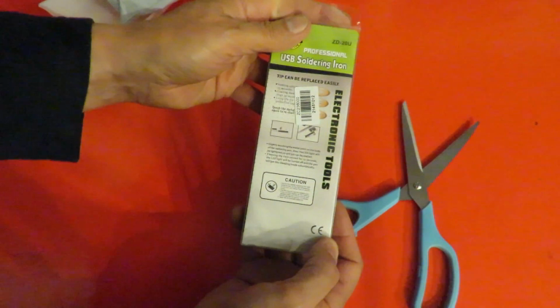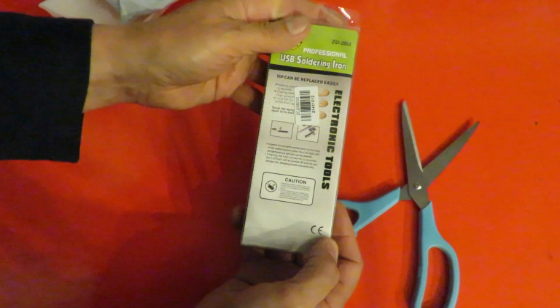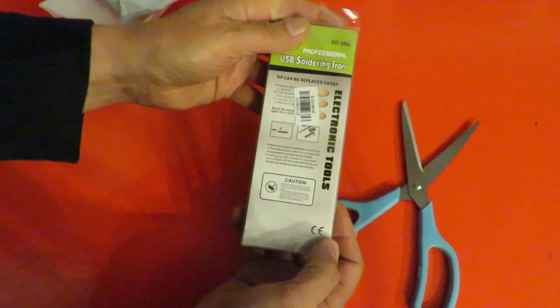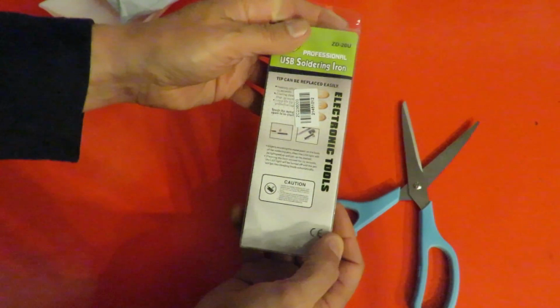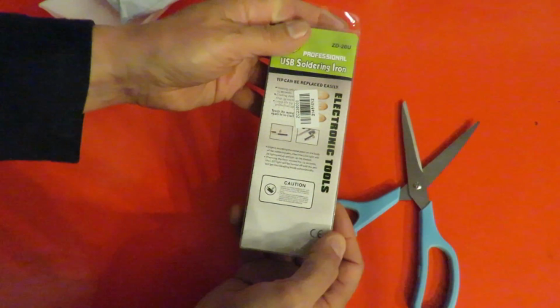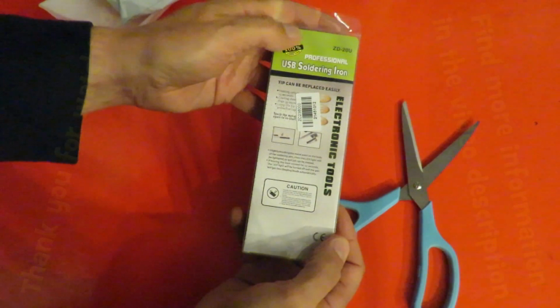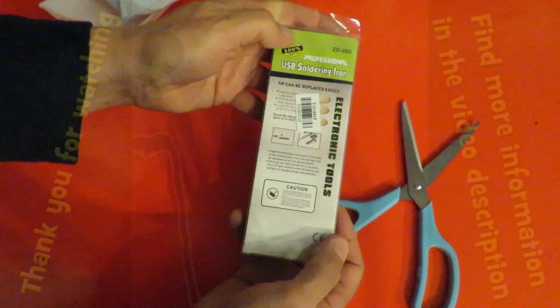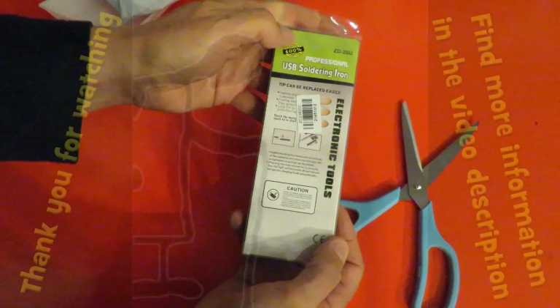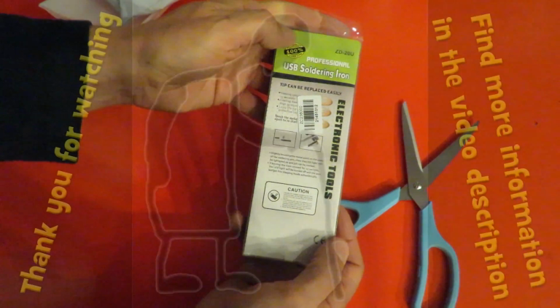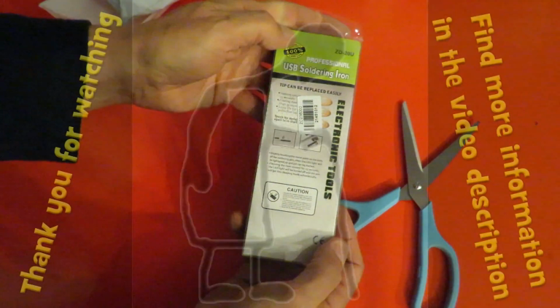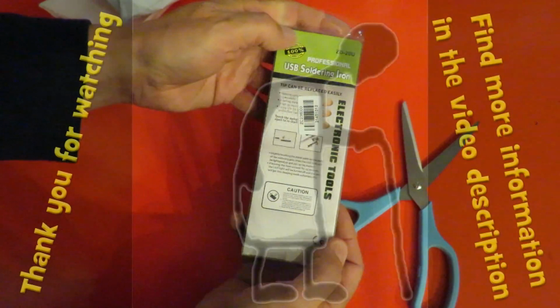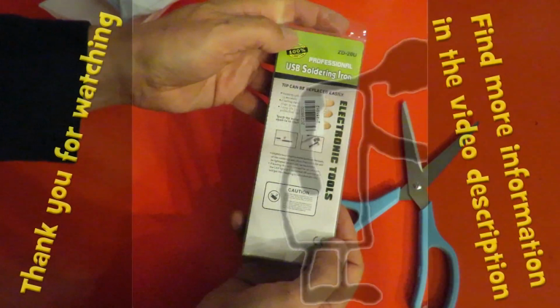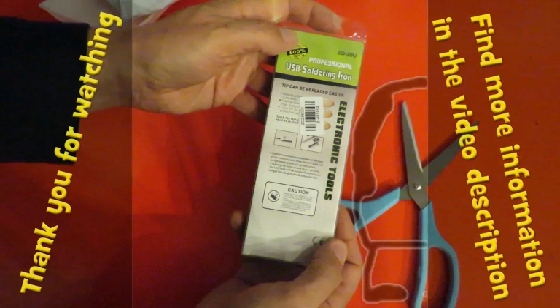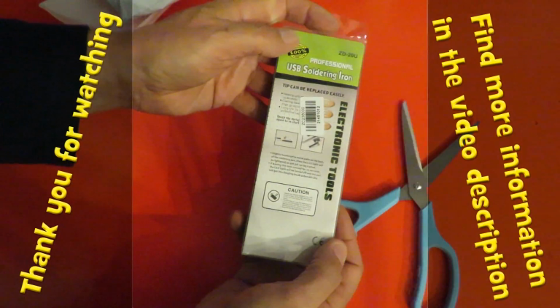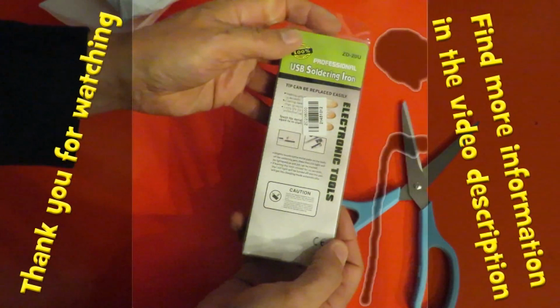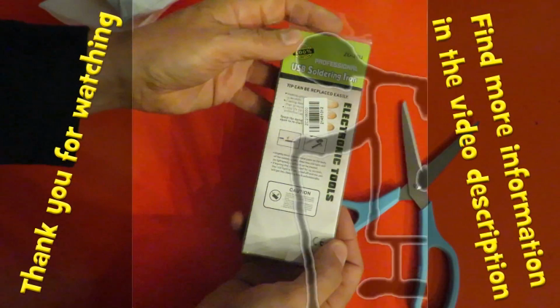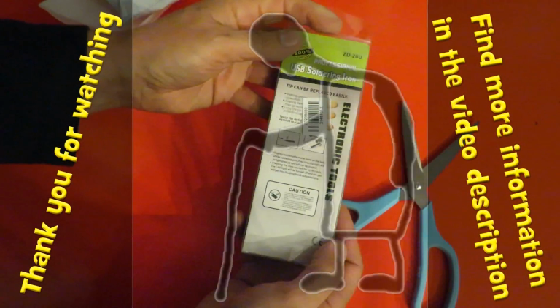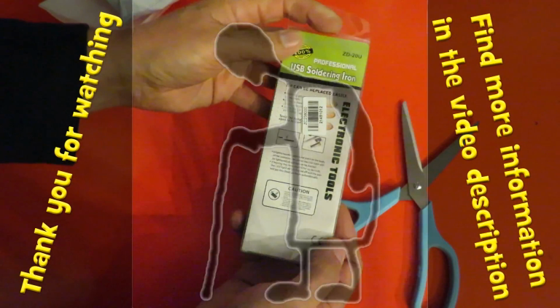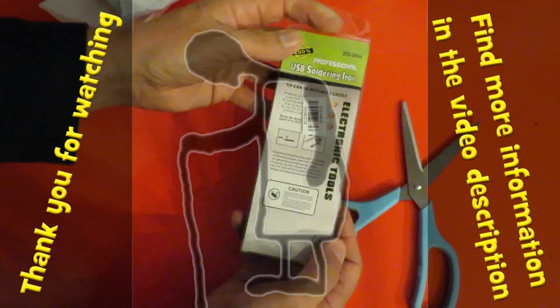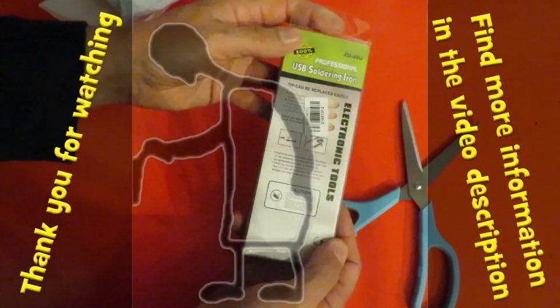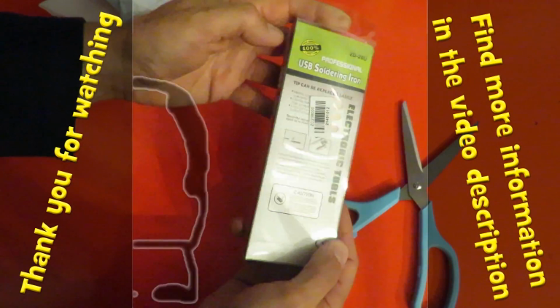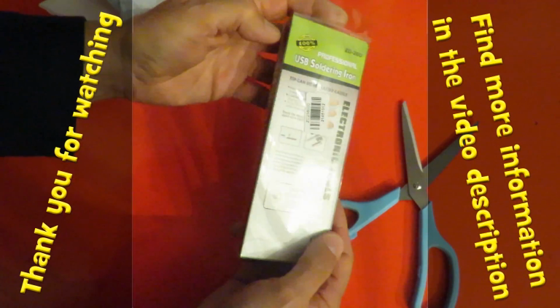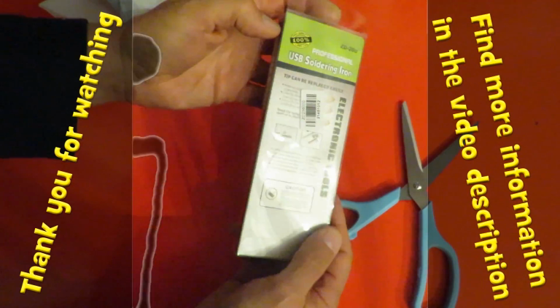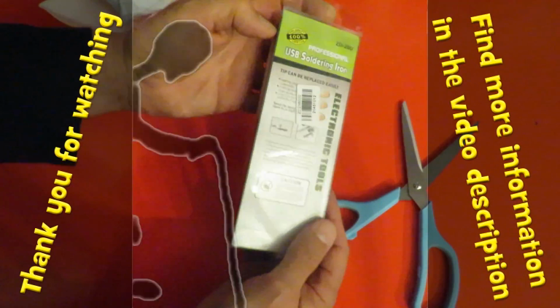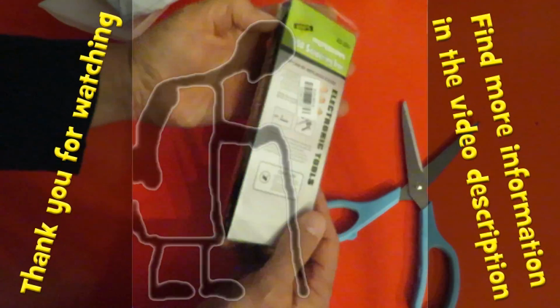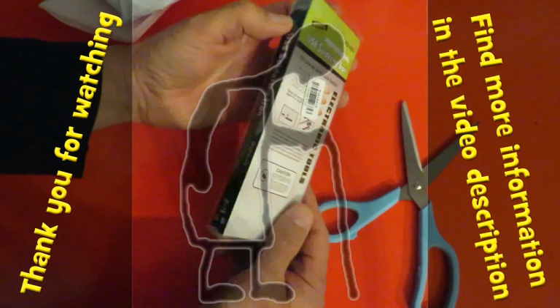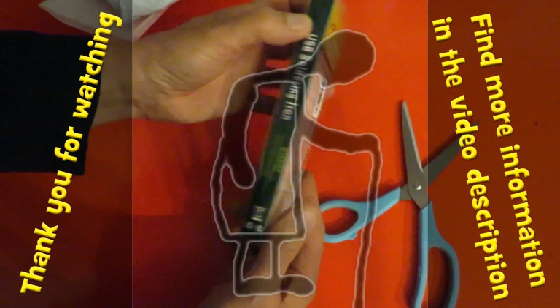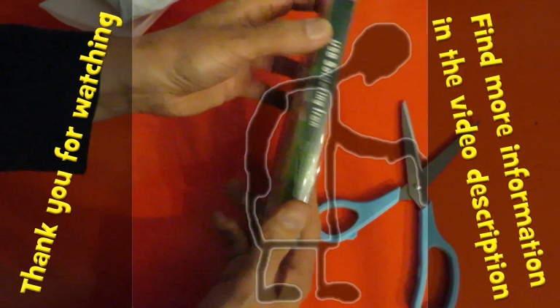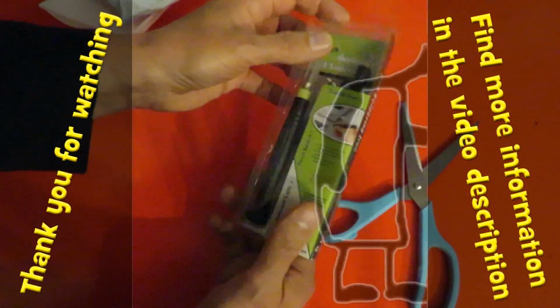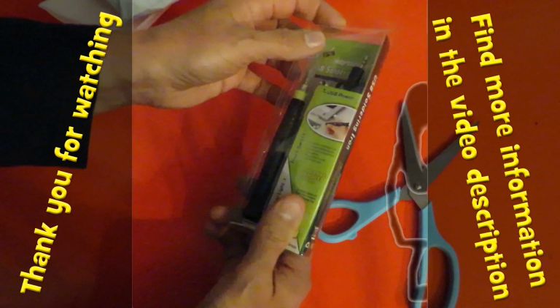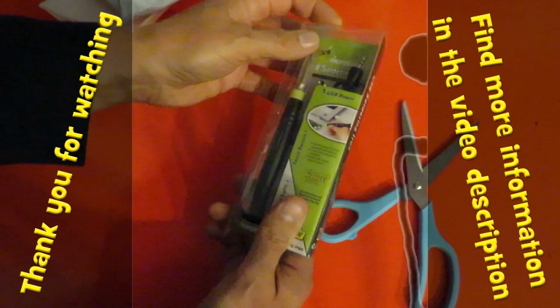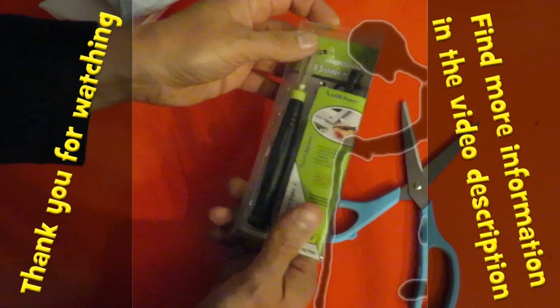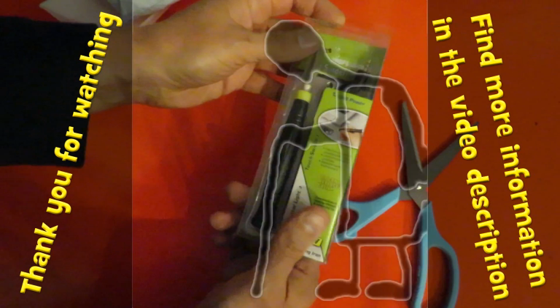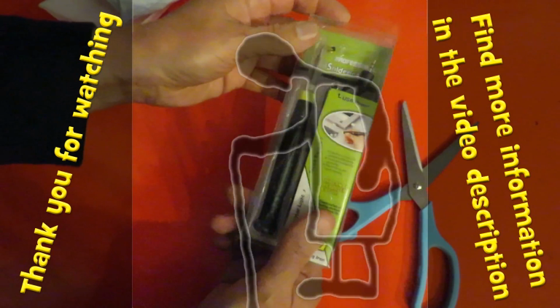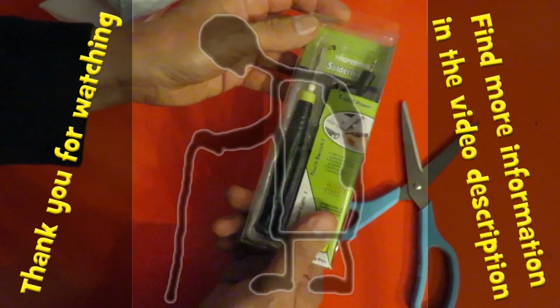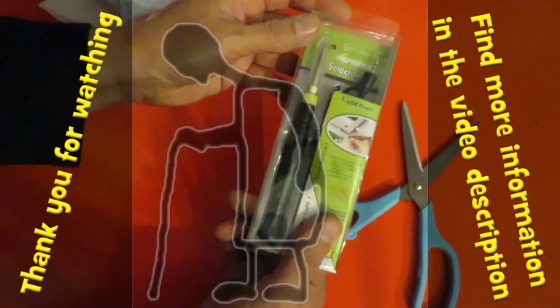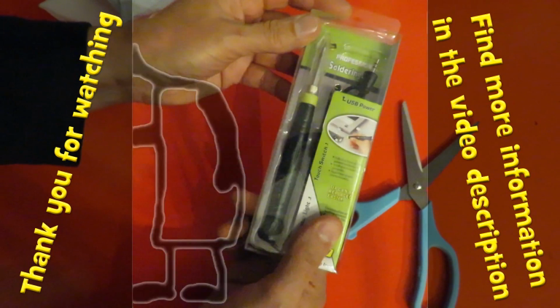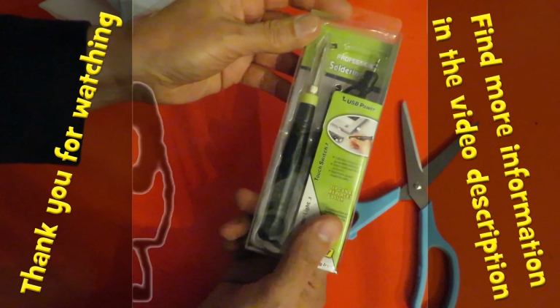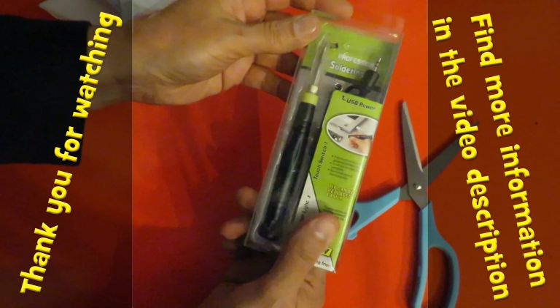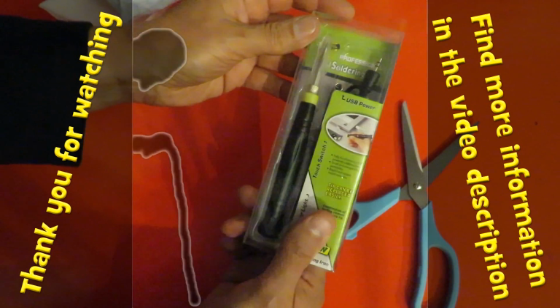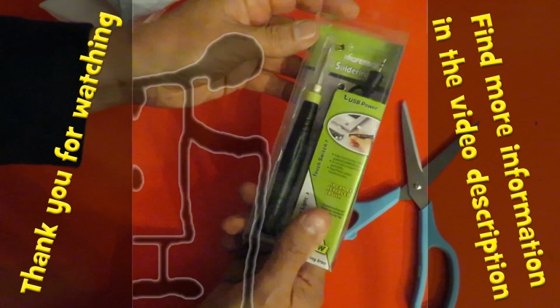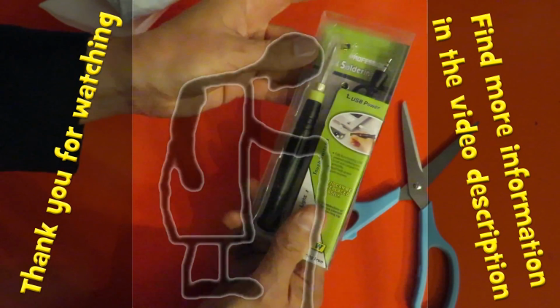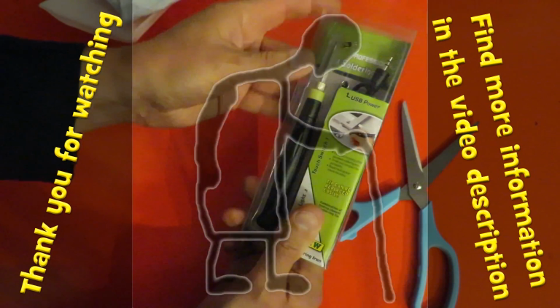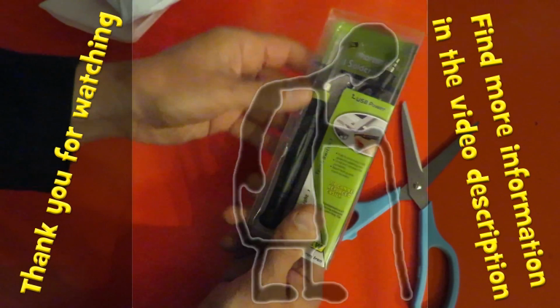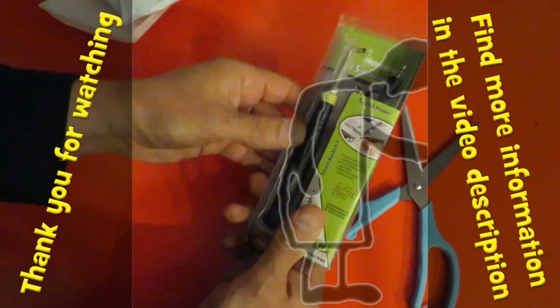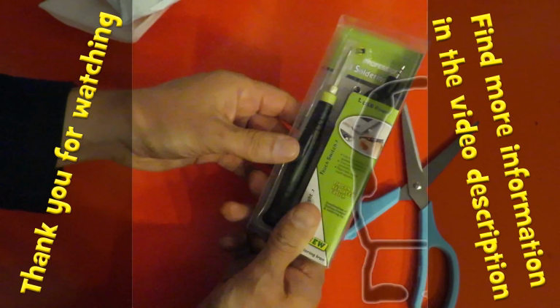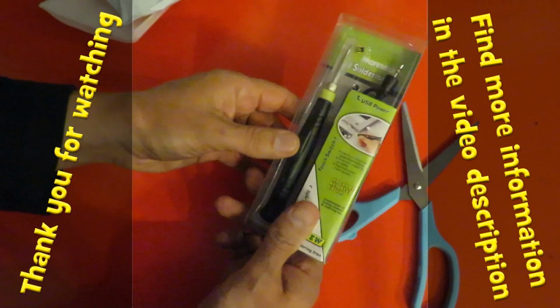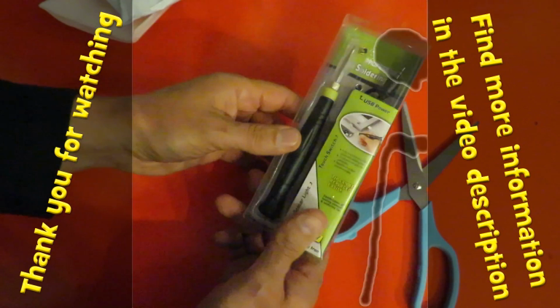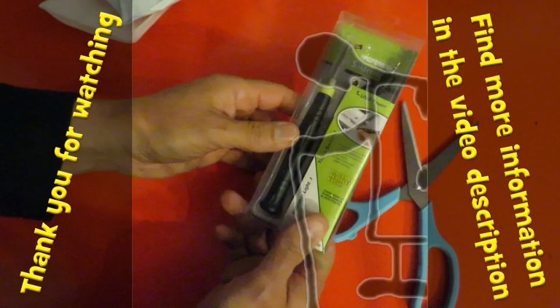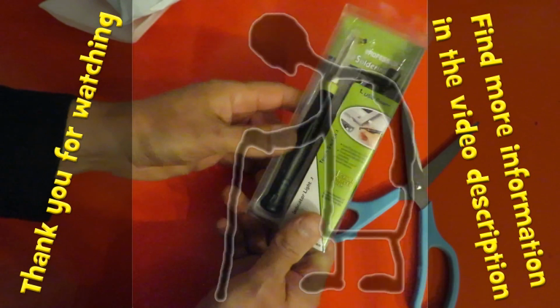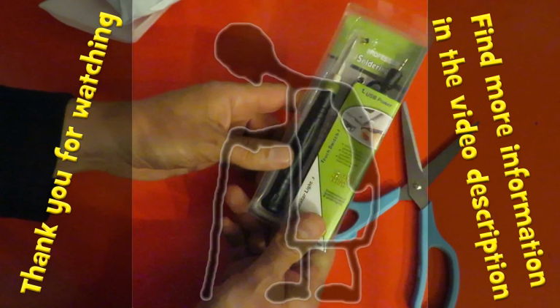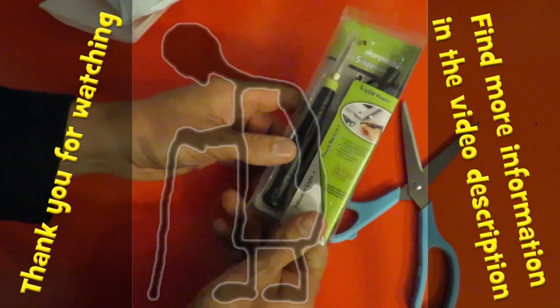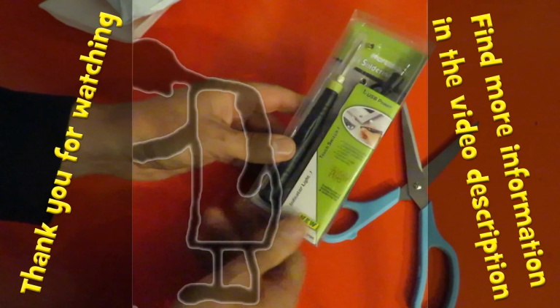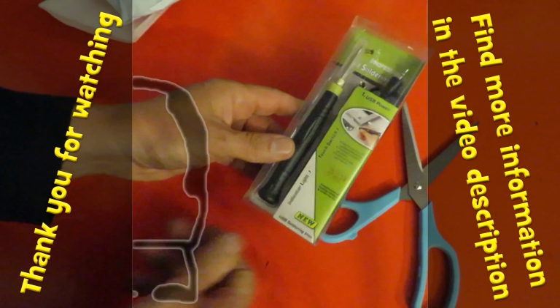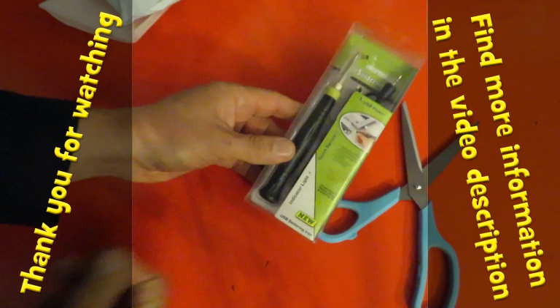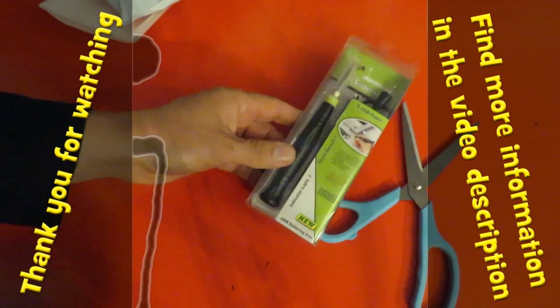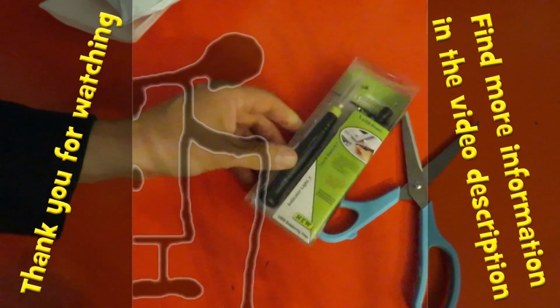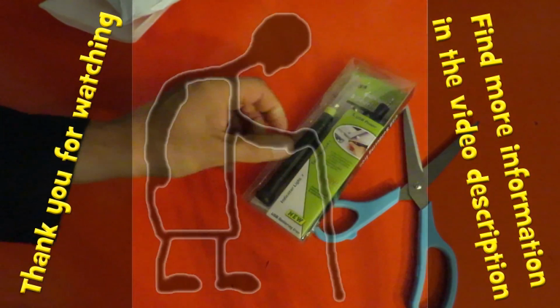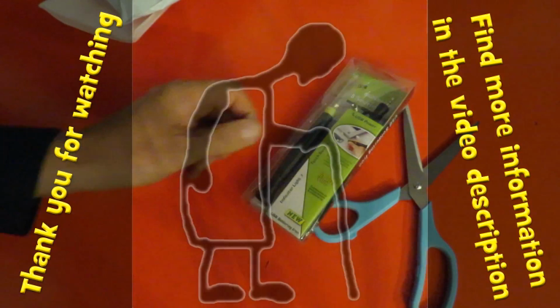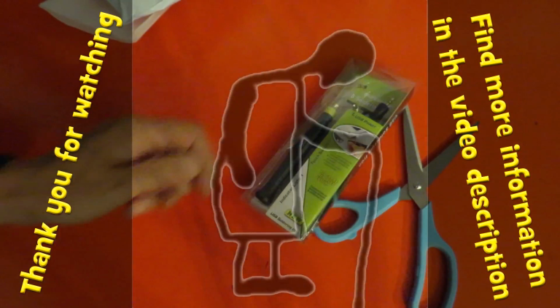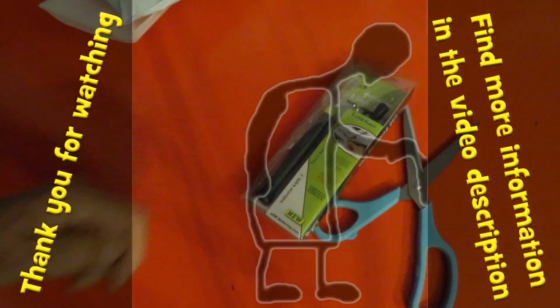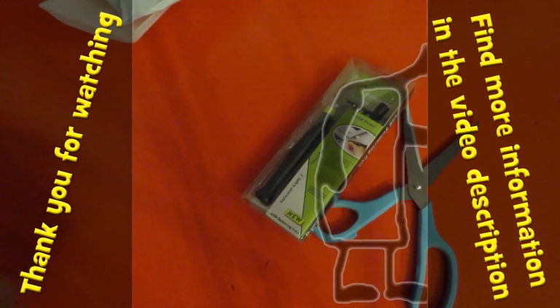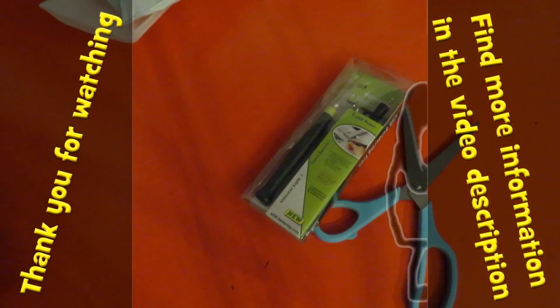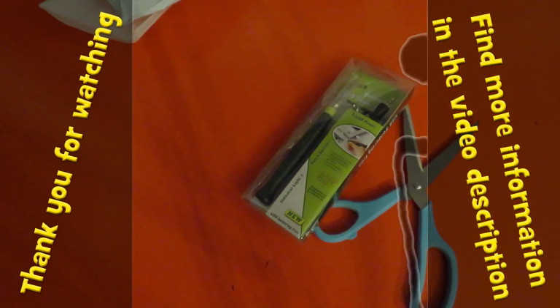I've got a little project I can try it with, so we'll have a look at that later.